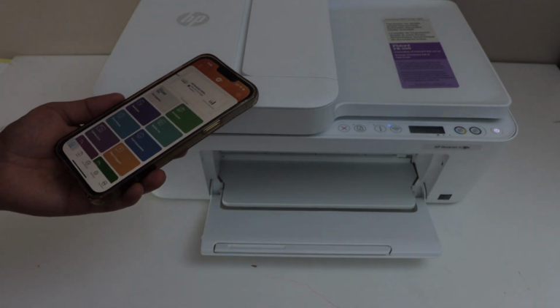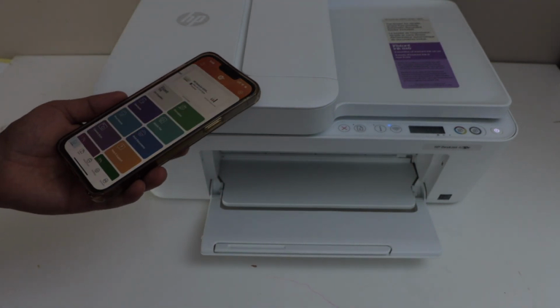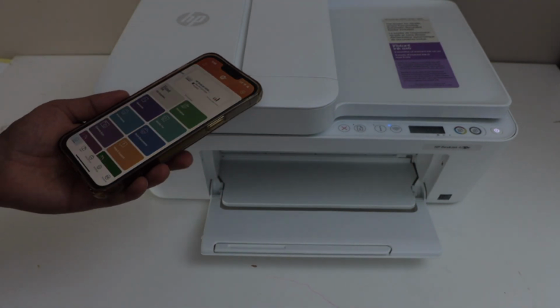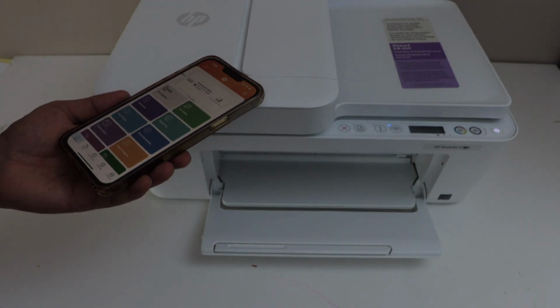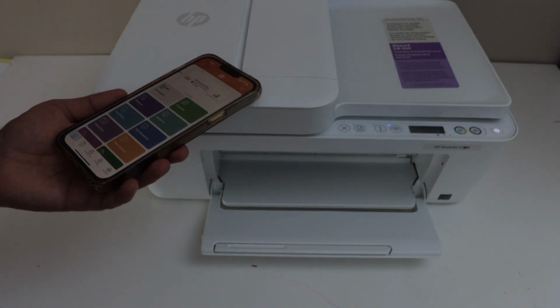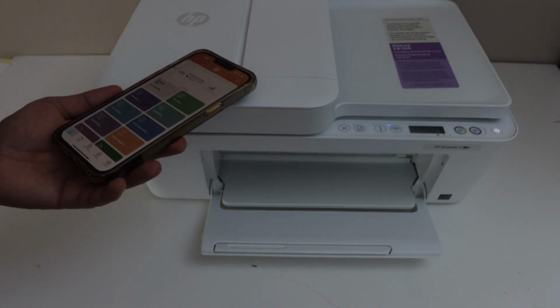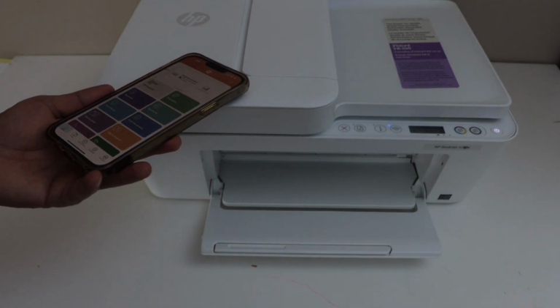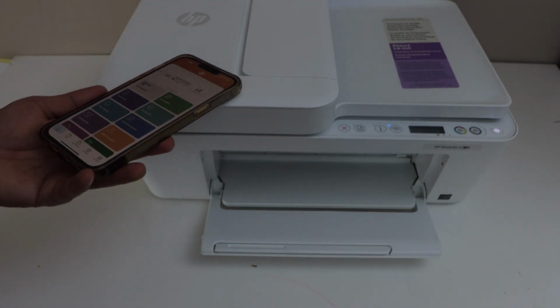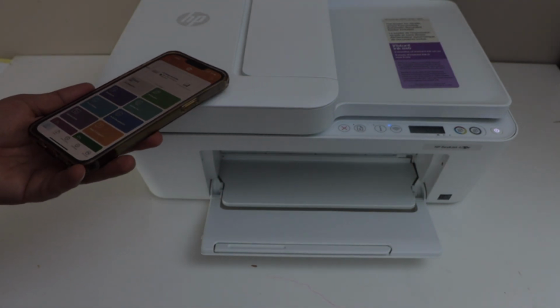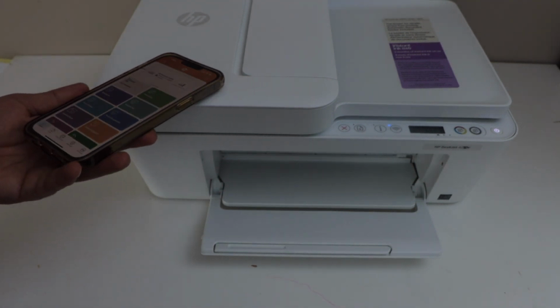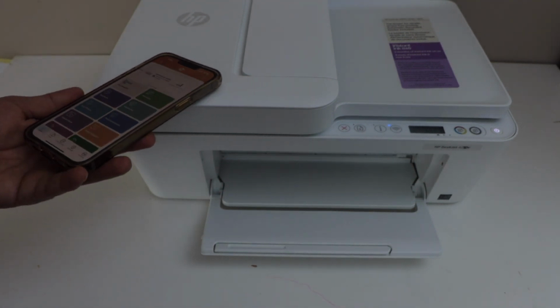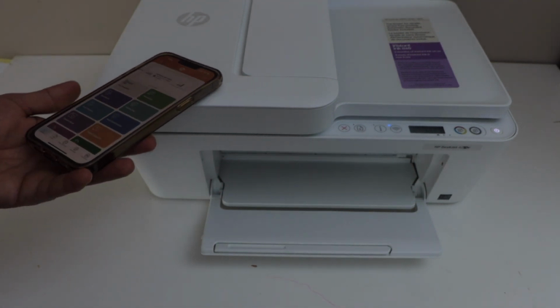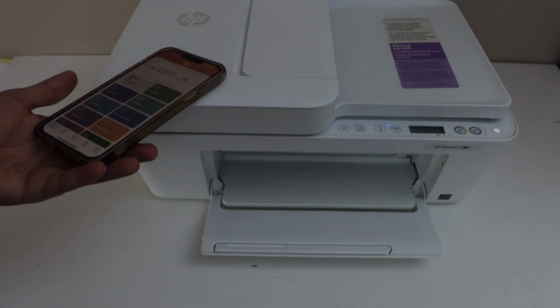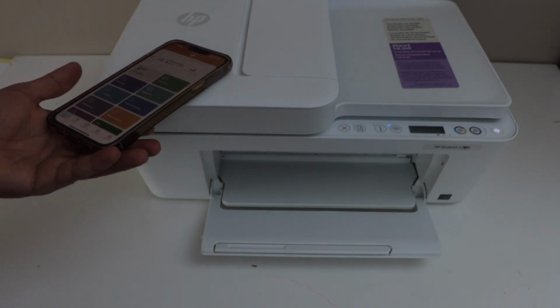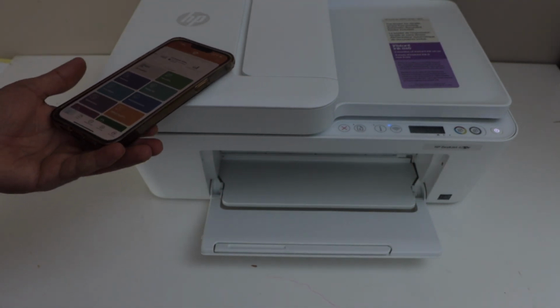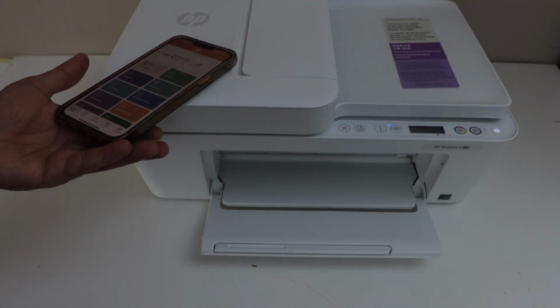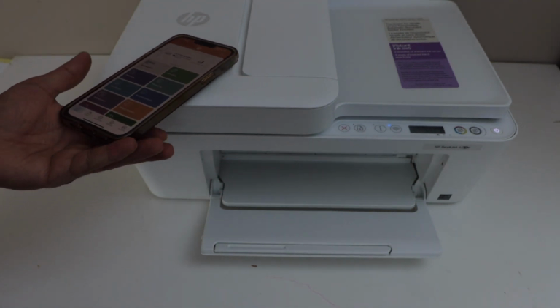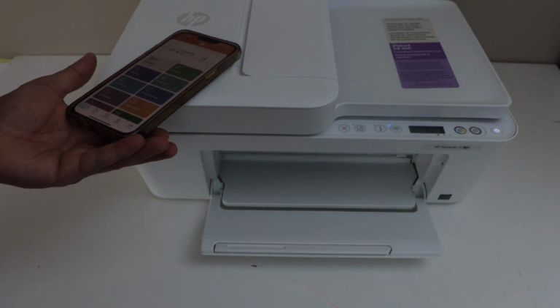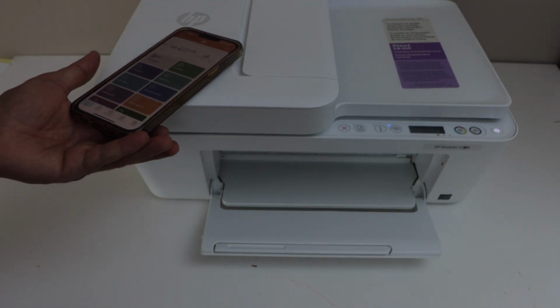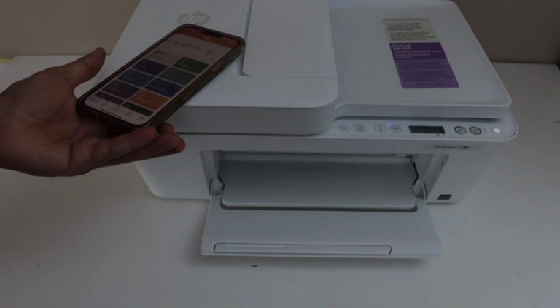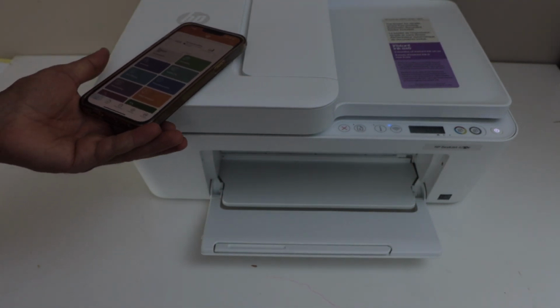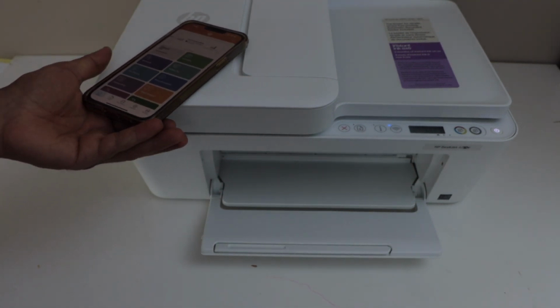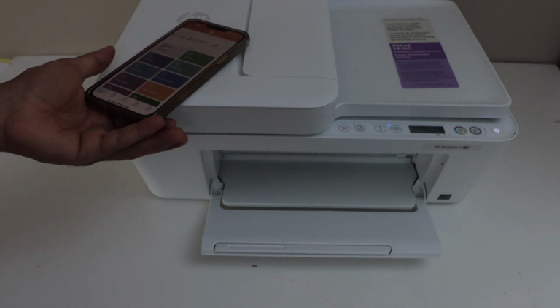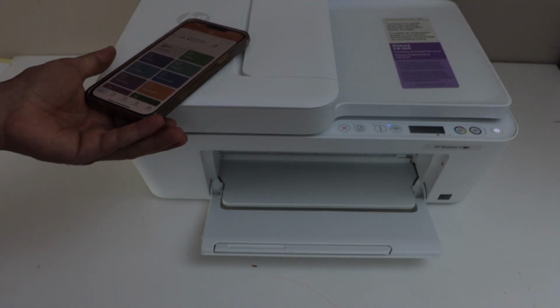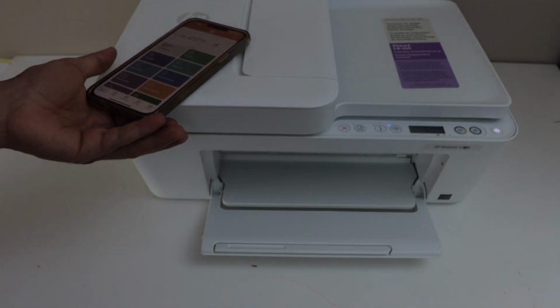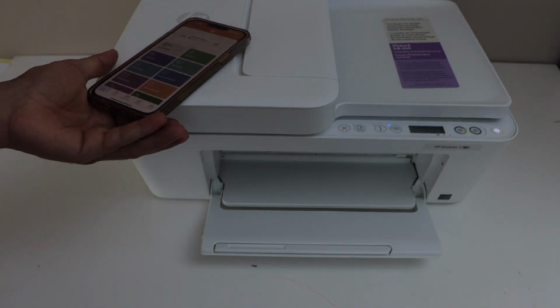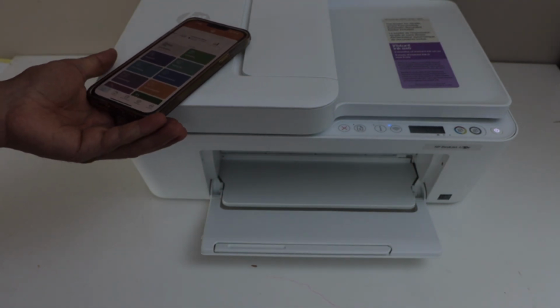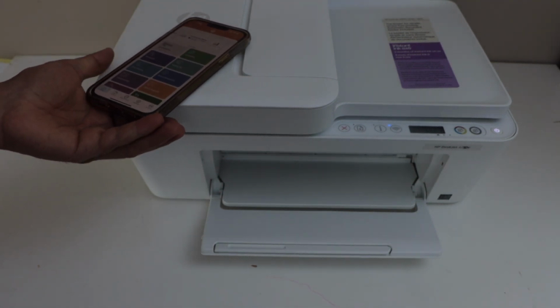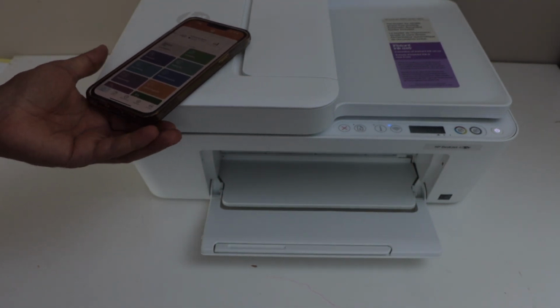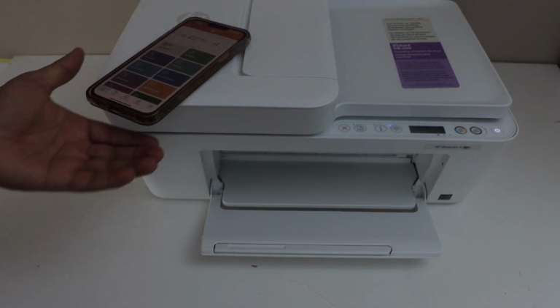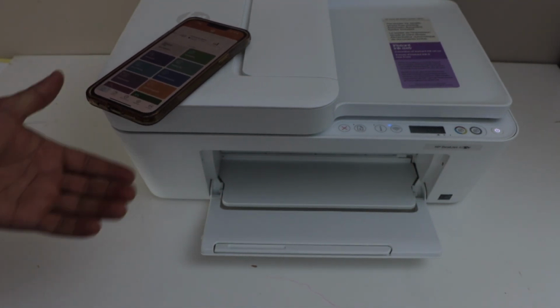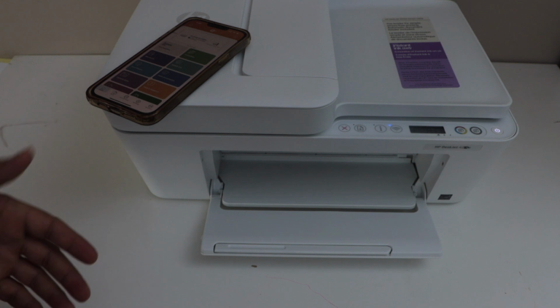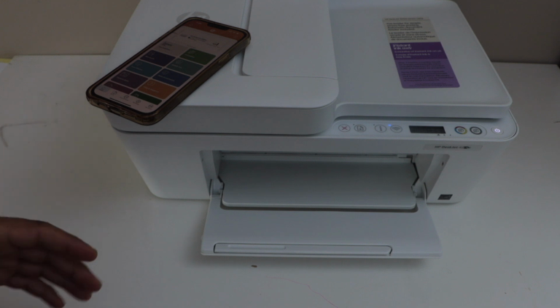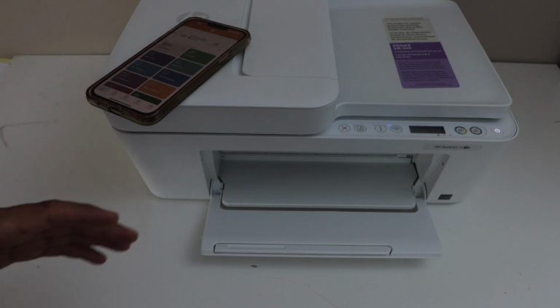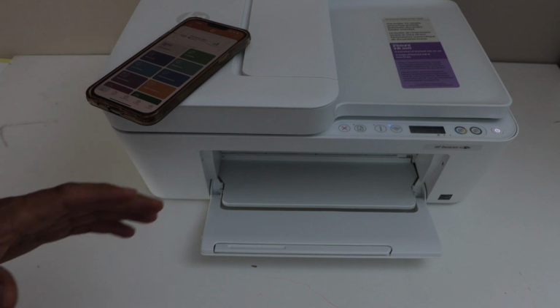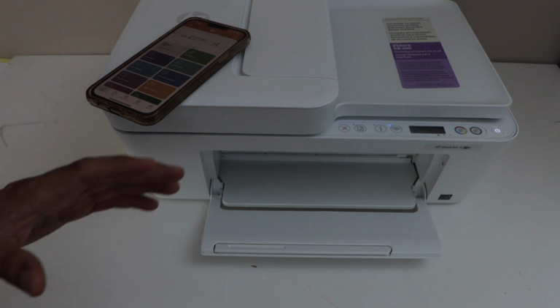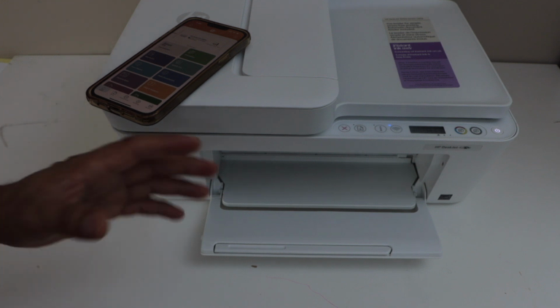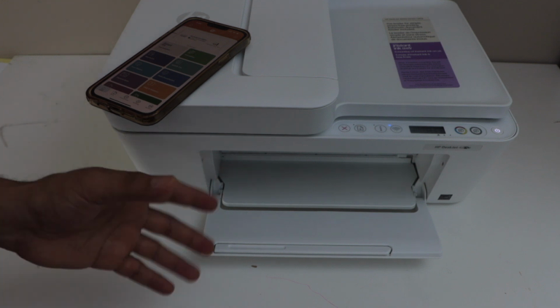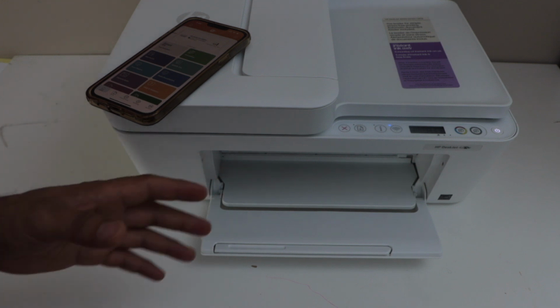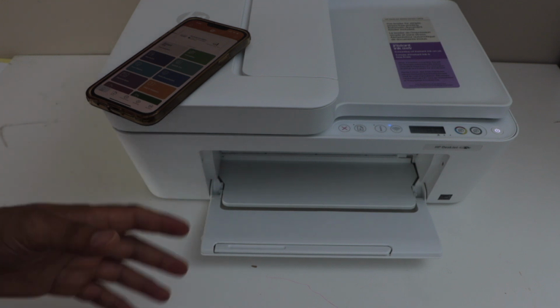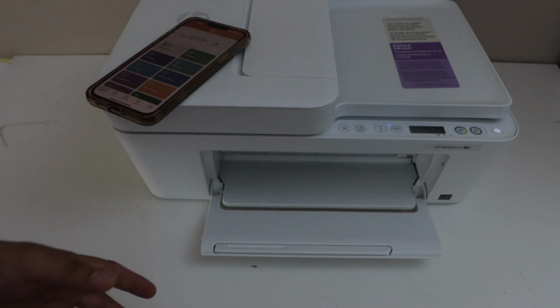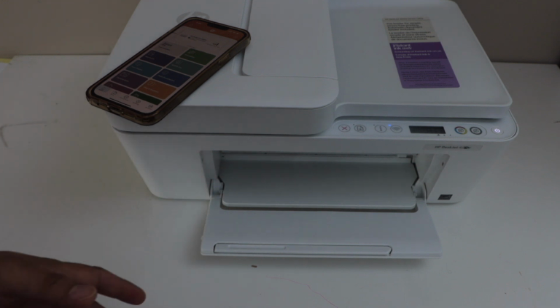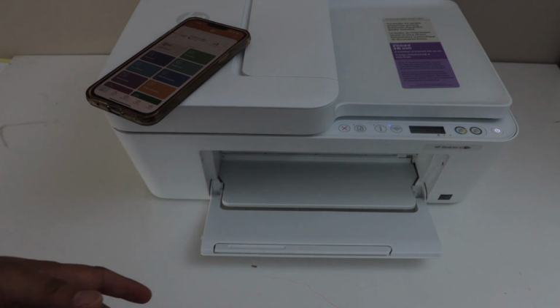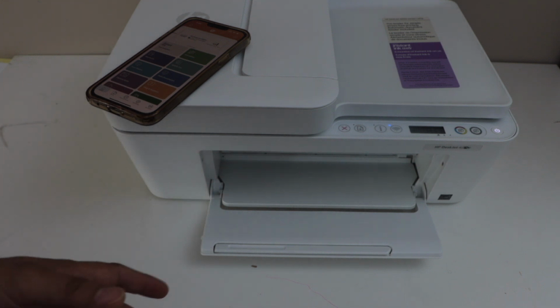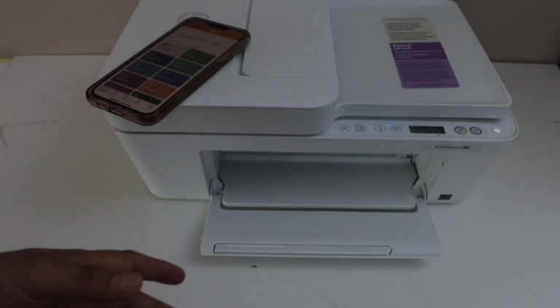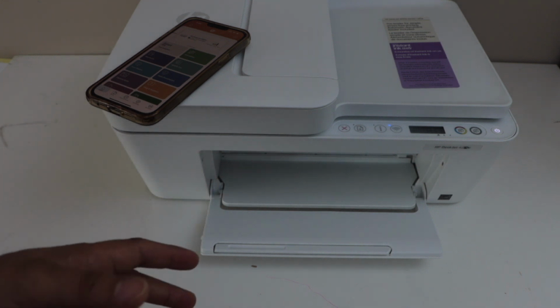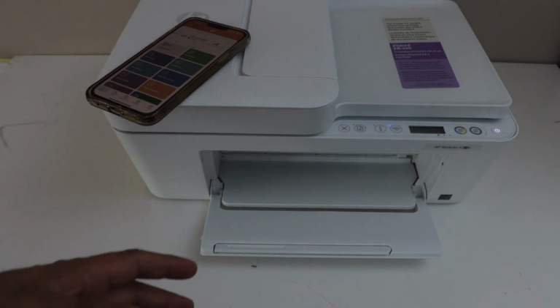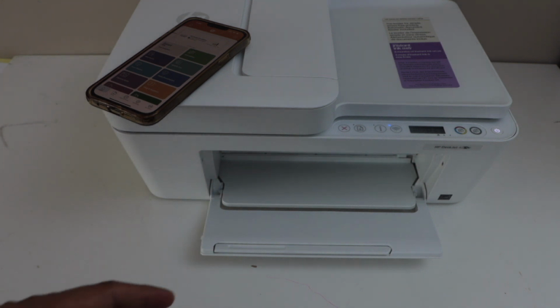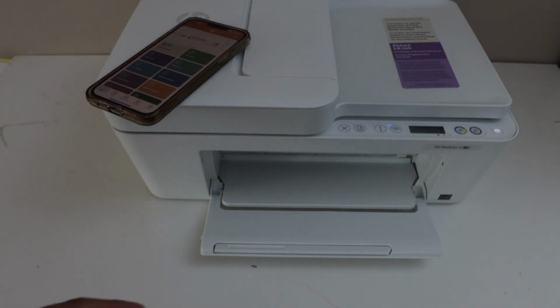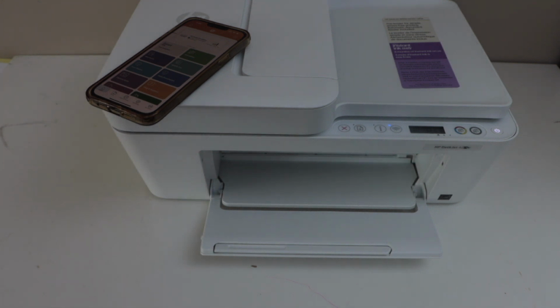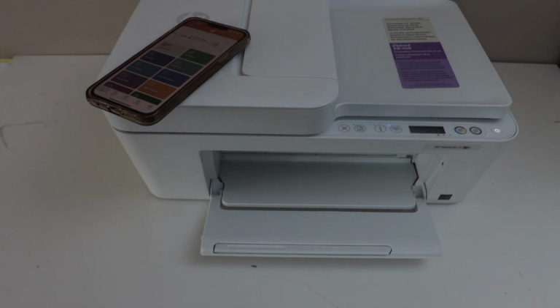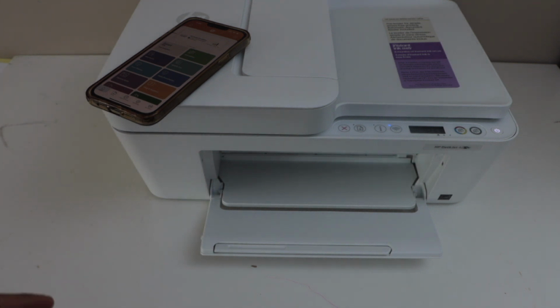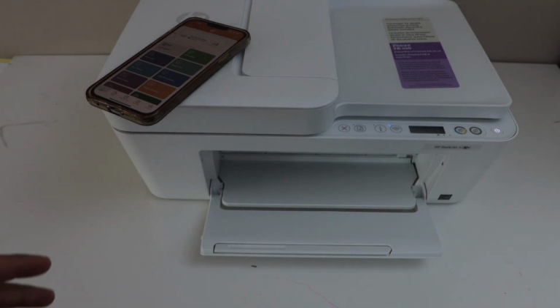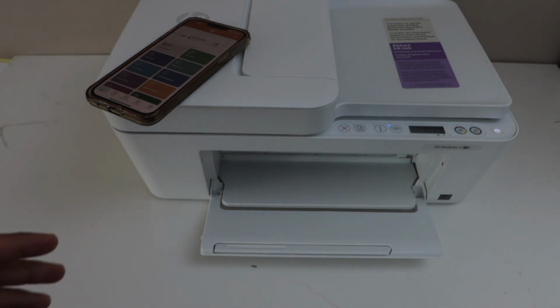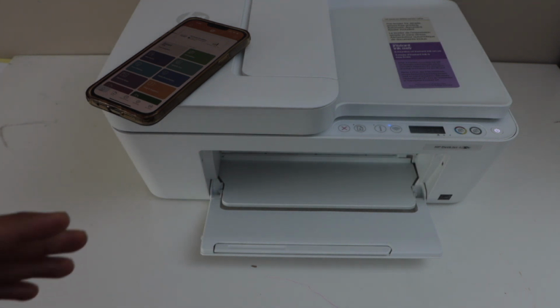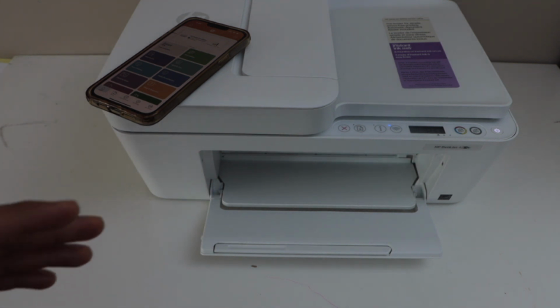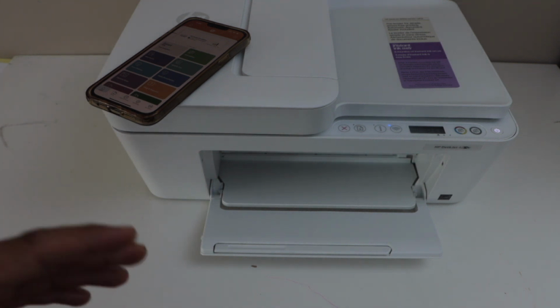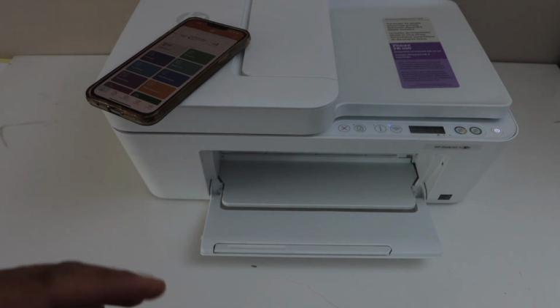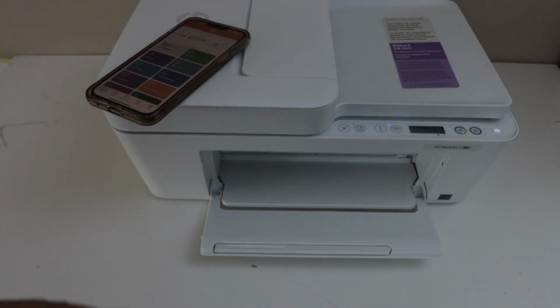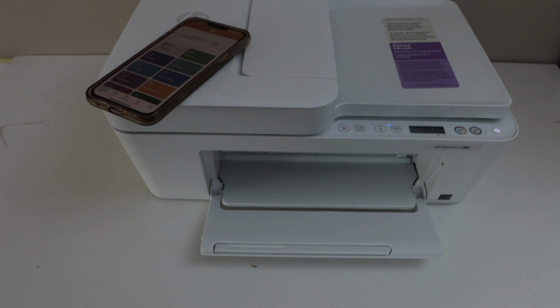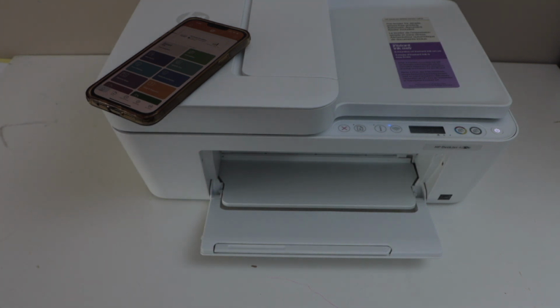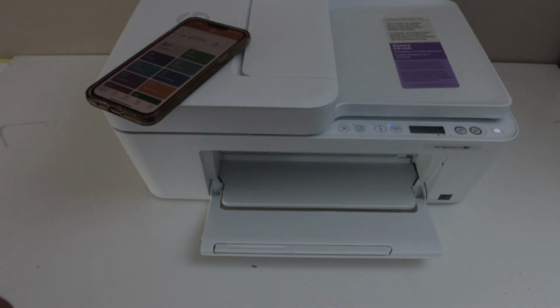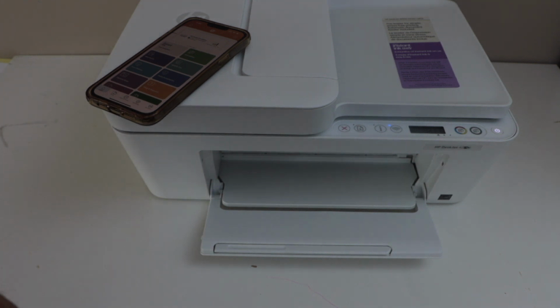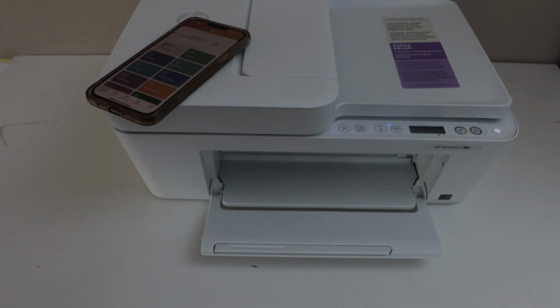That's the Wi-Fi setup of the printer using the home or office Wi-Fi network. Thanks for watching.